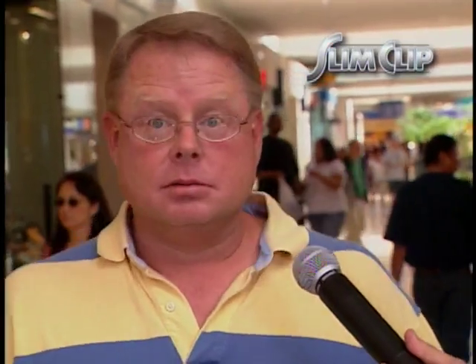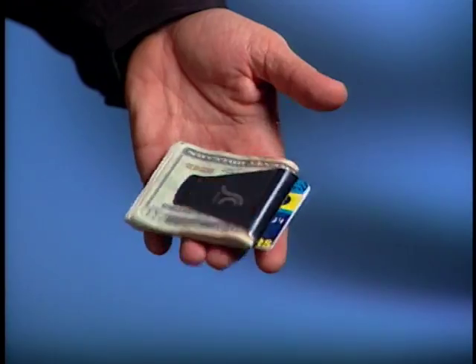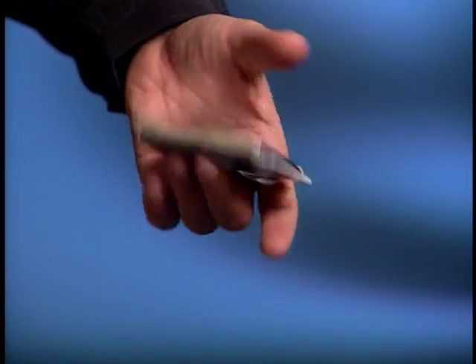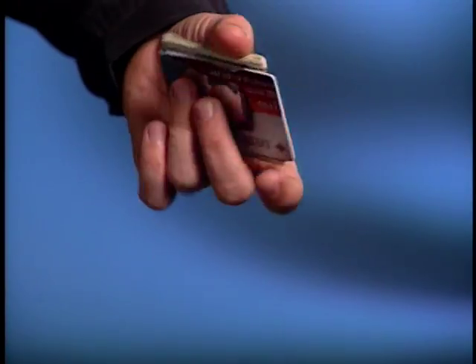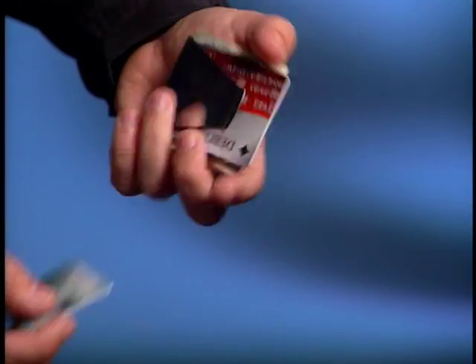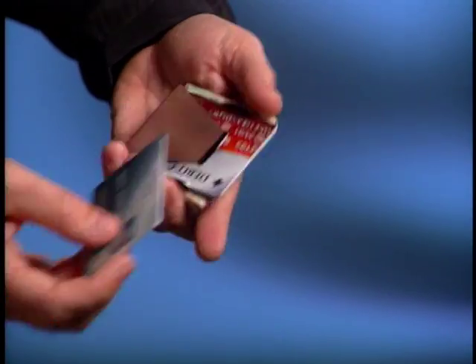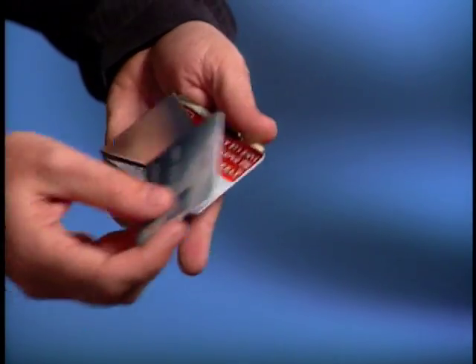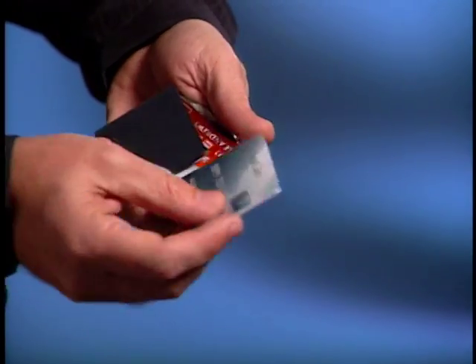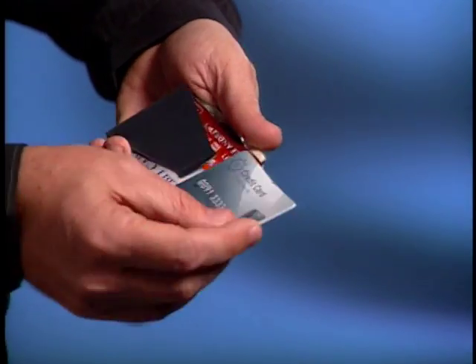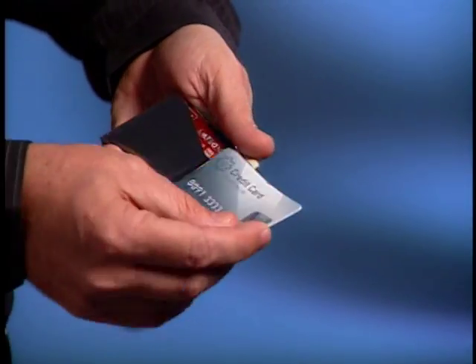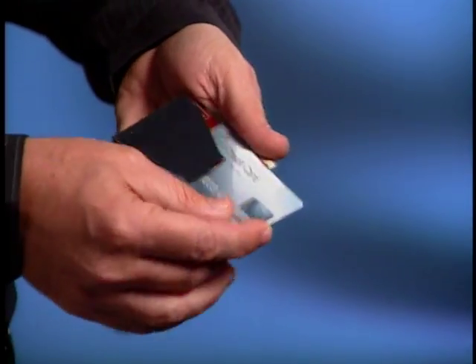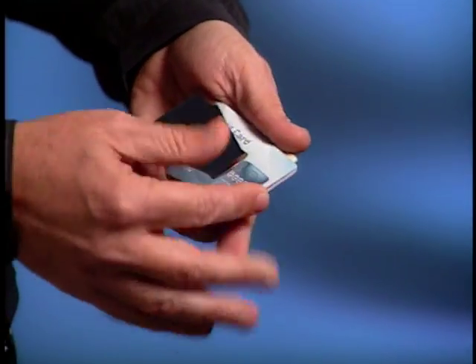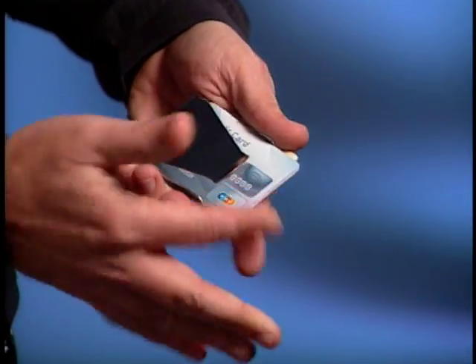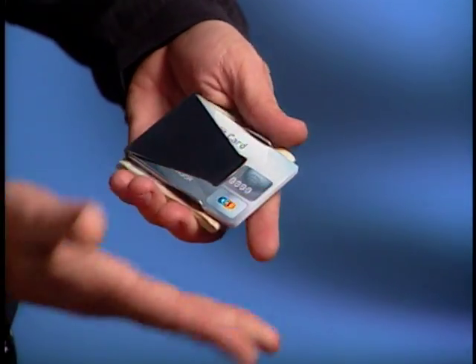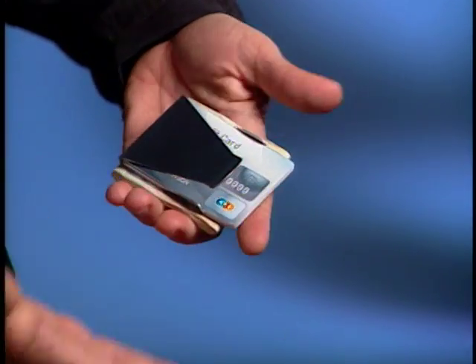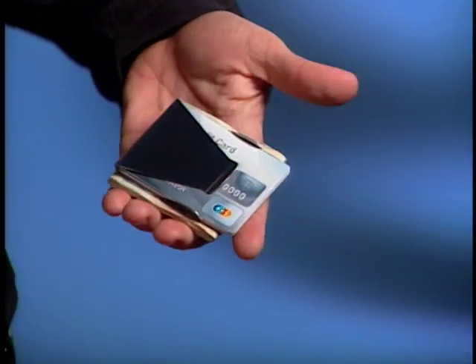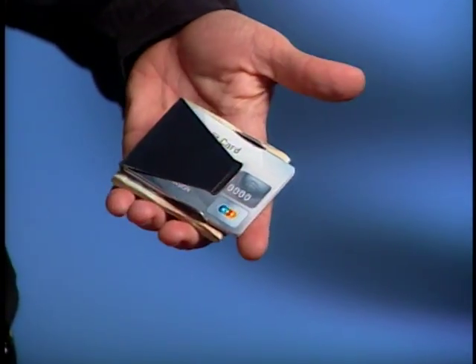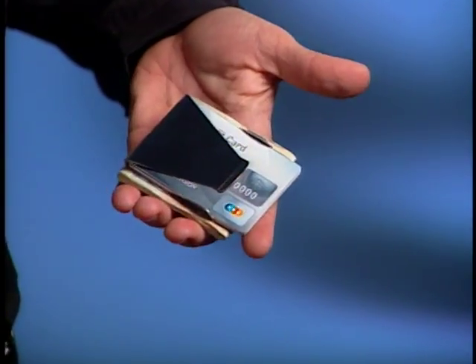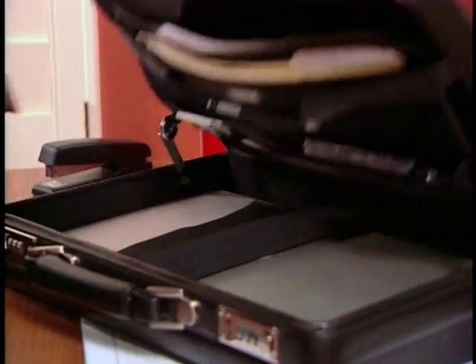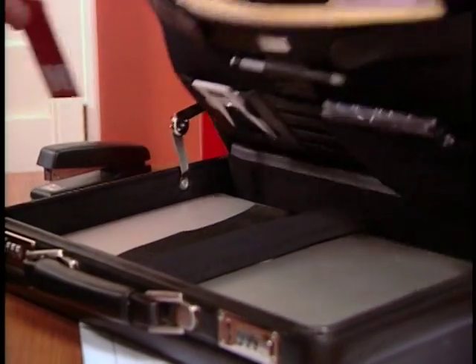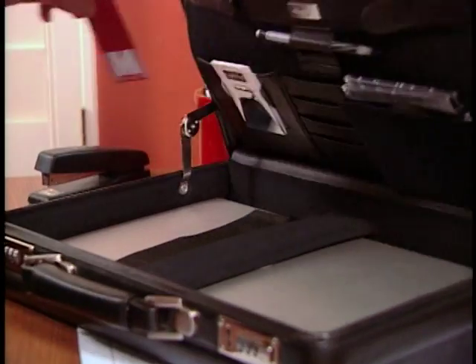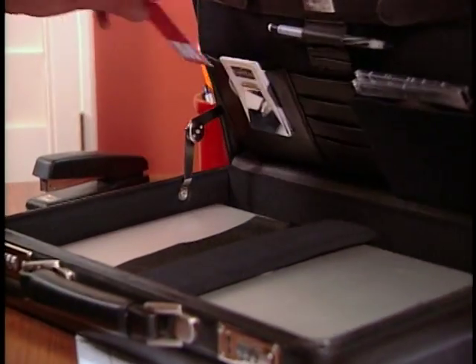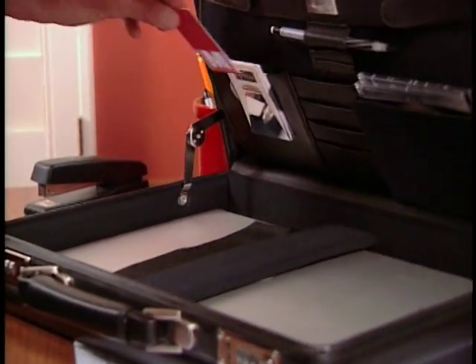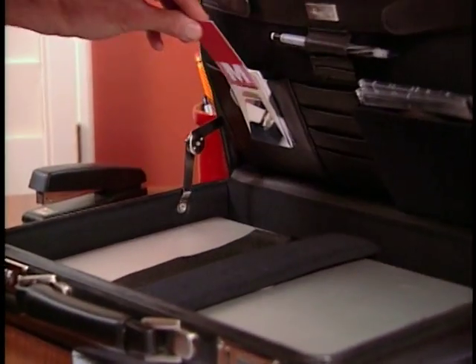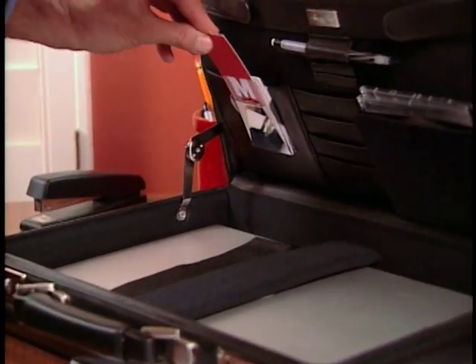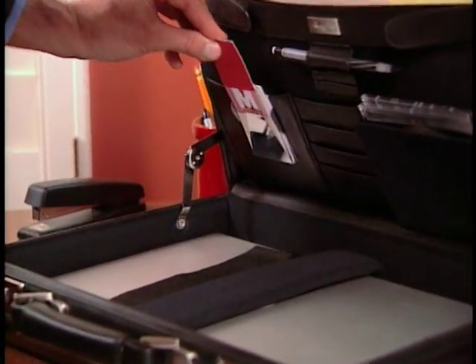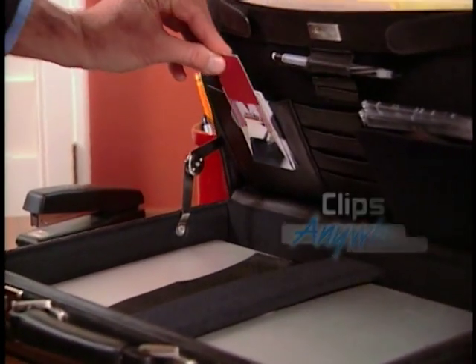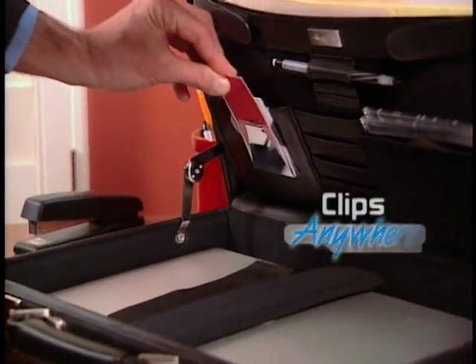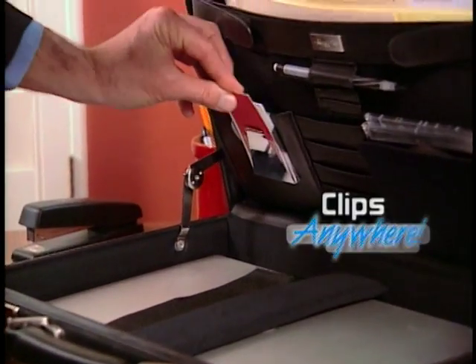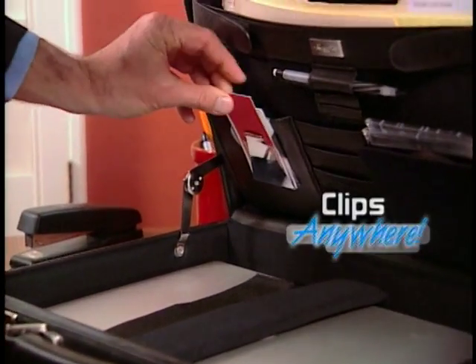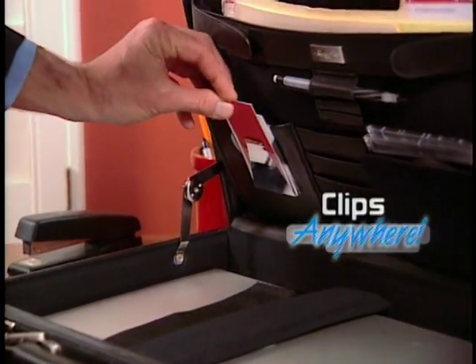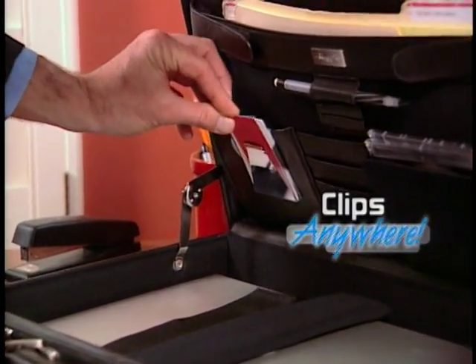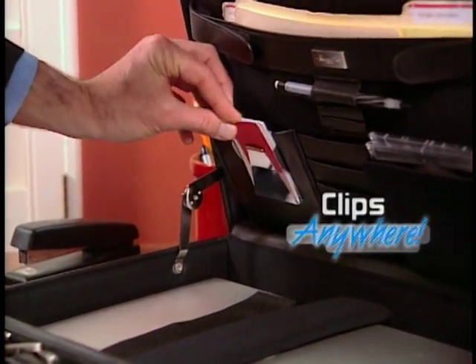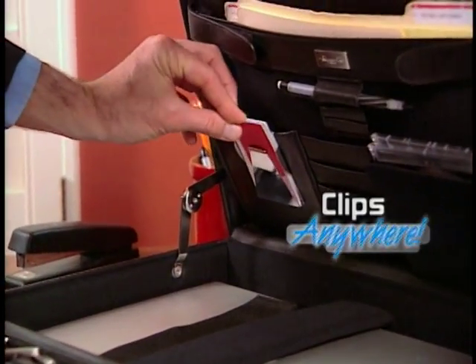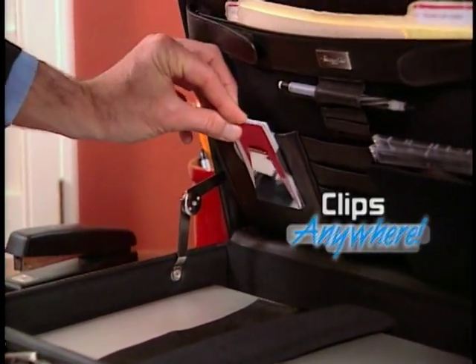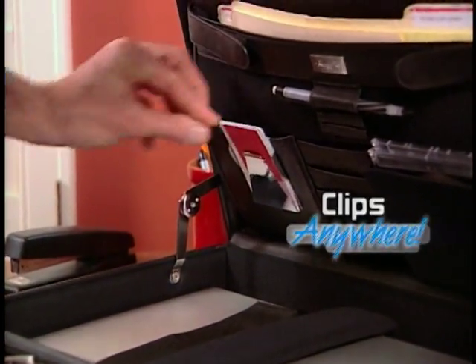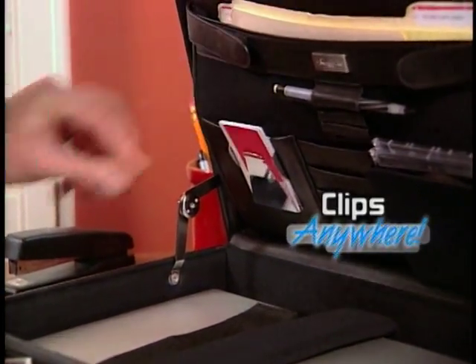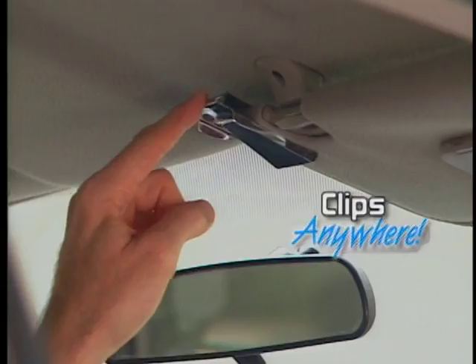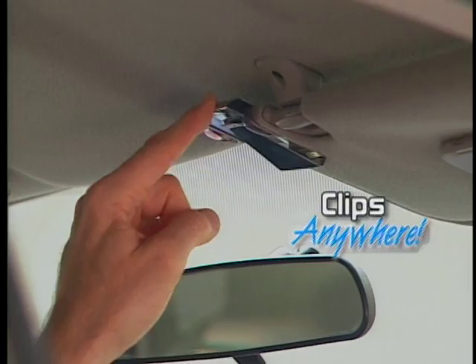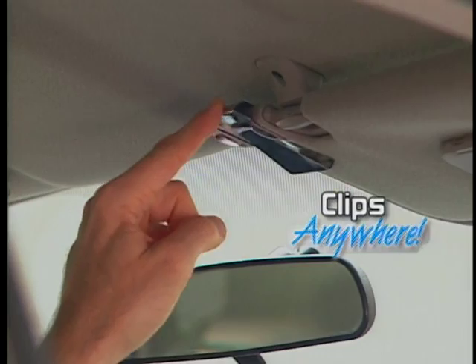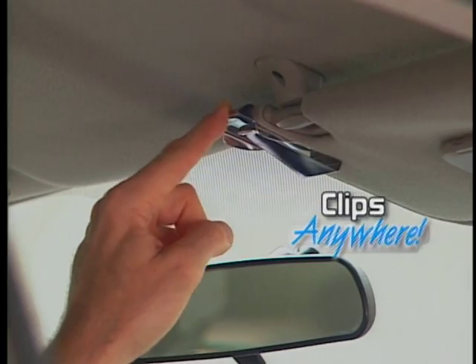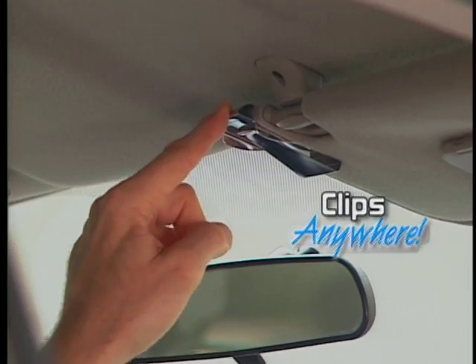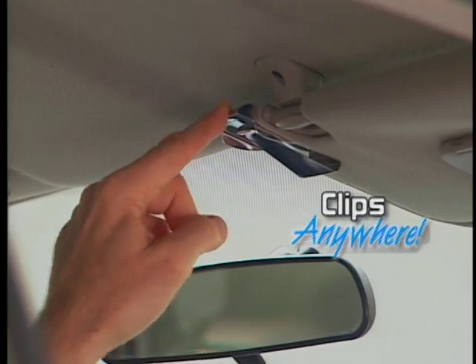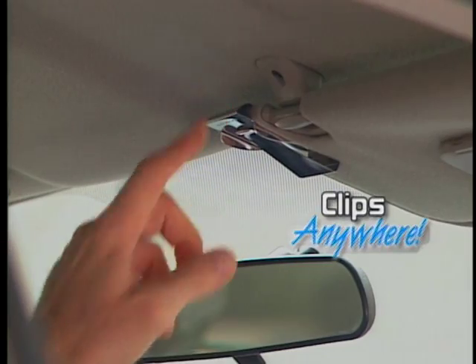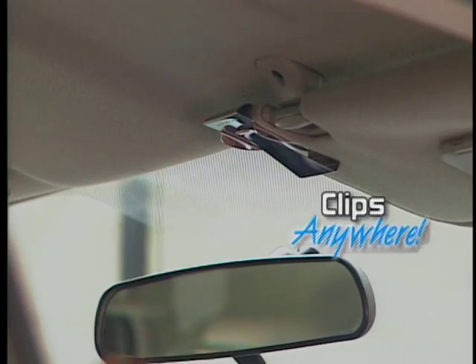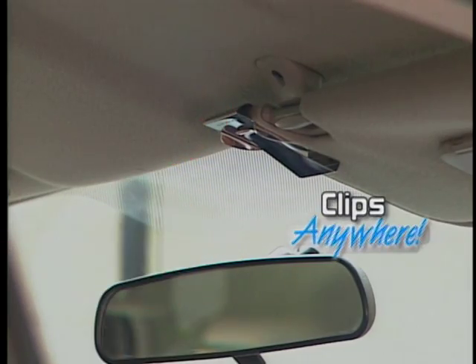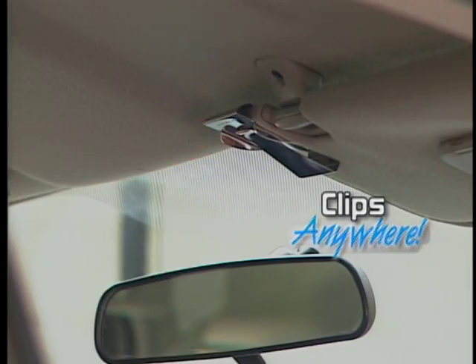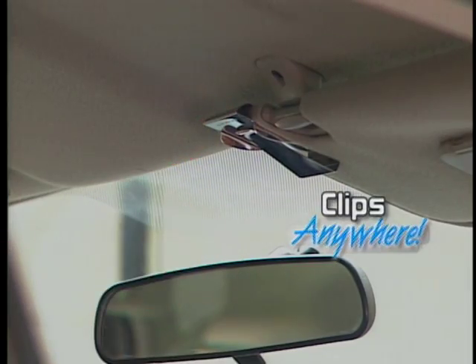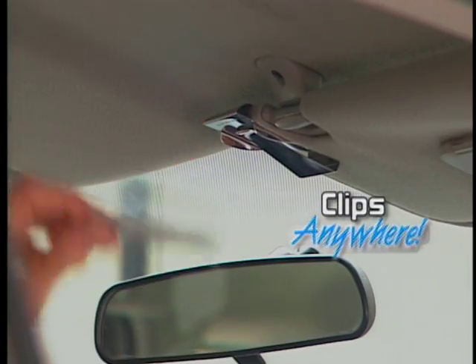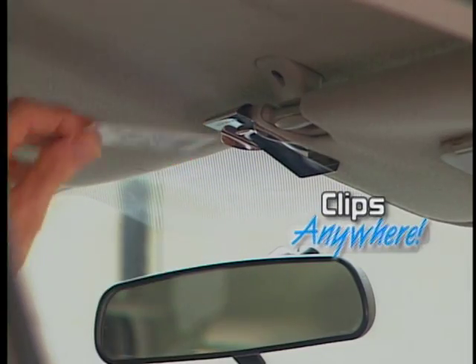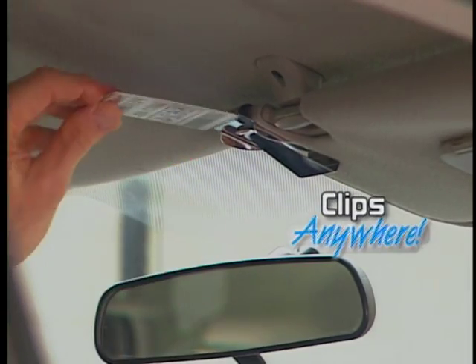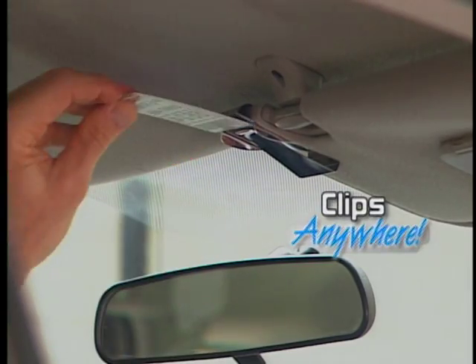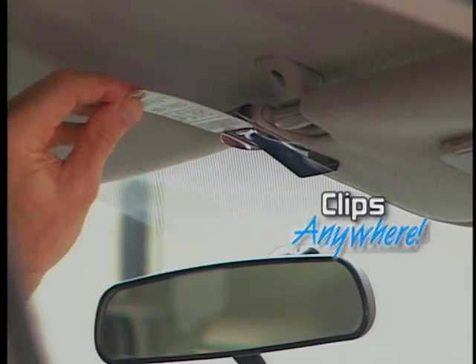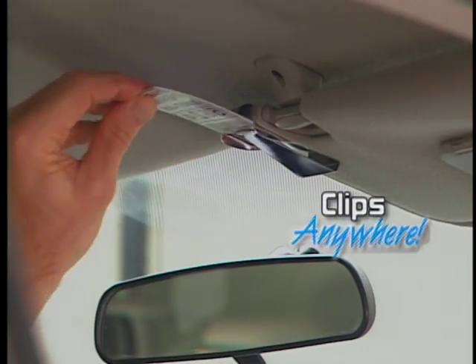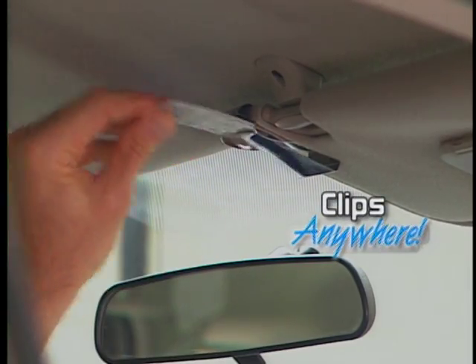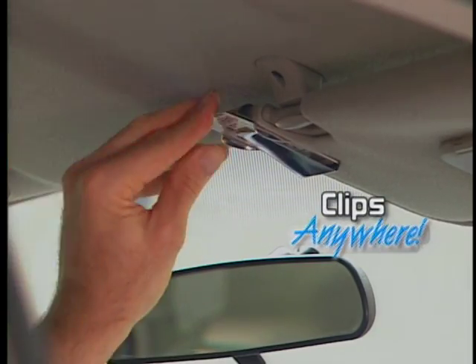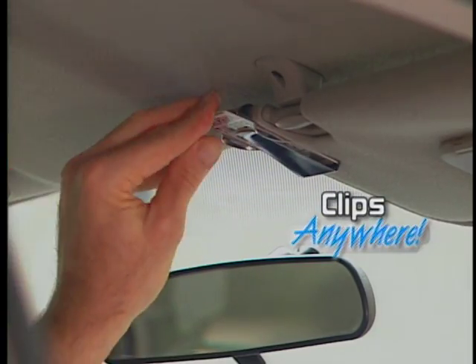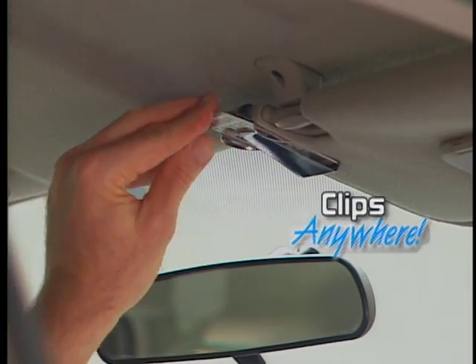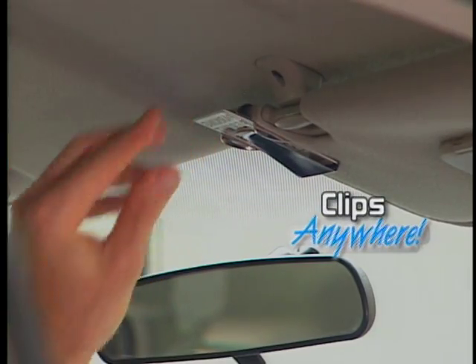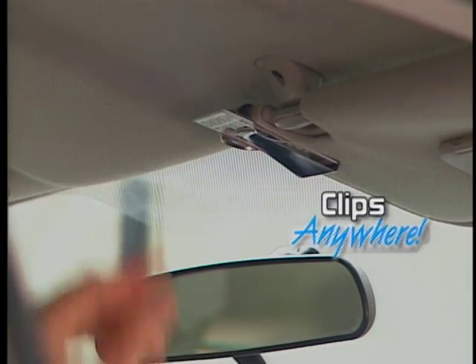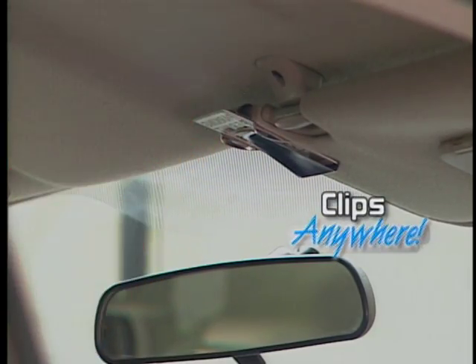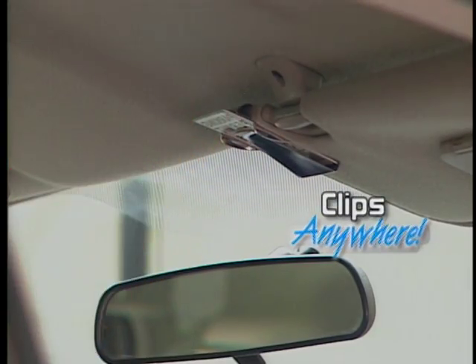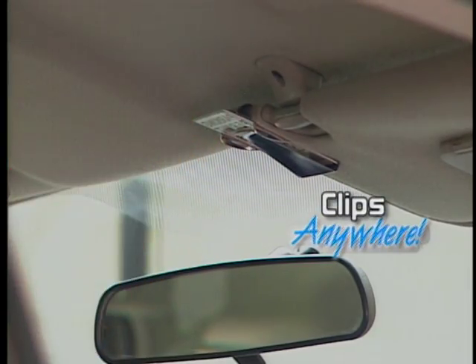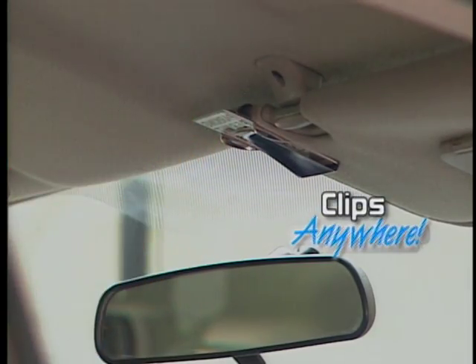And here's something a regular wallet can't do. Slim Clip clips right to your briefcase, or clip it to your car visor to hold parking stubs and insurance cards.